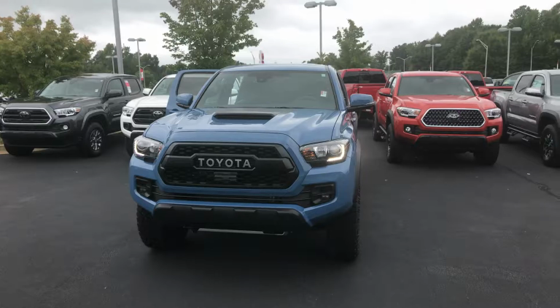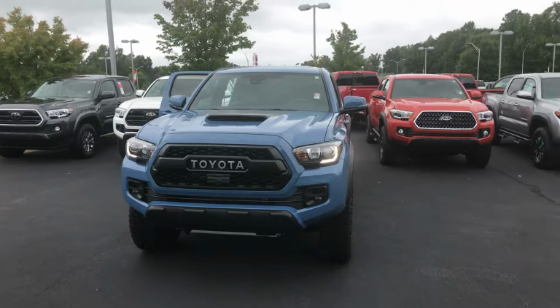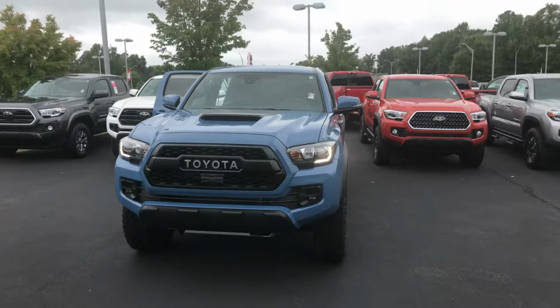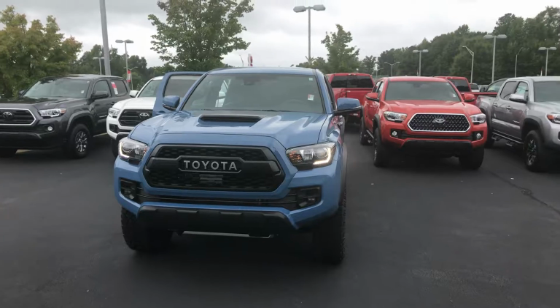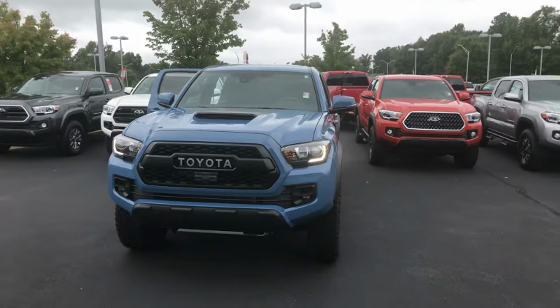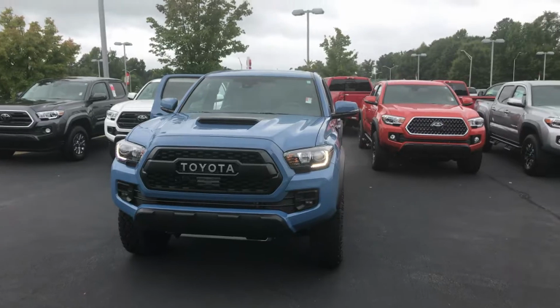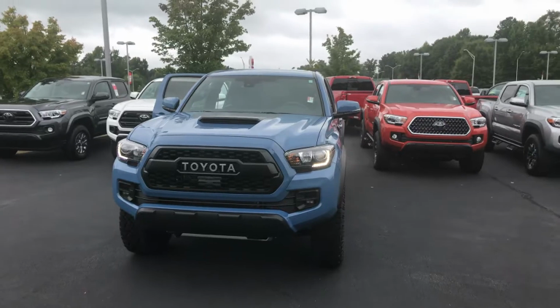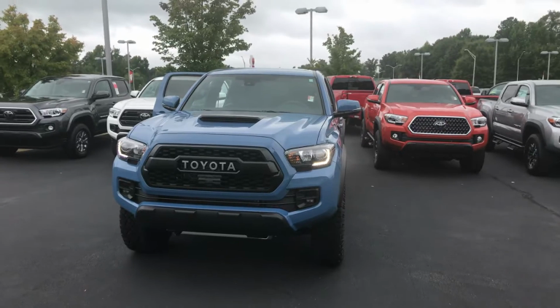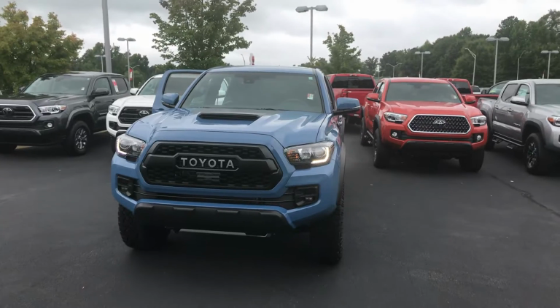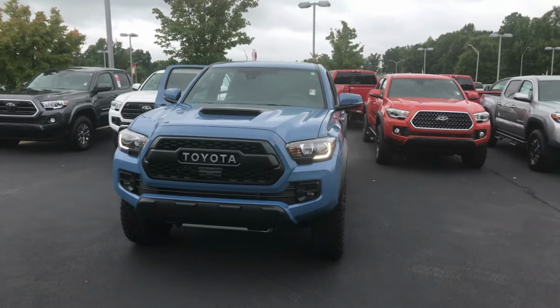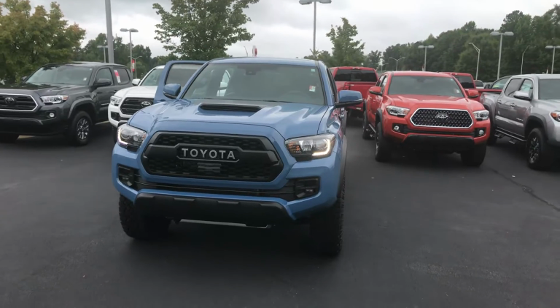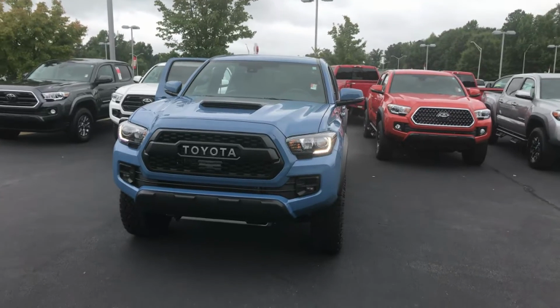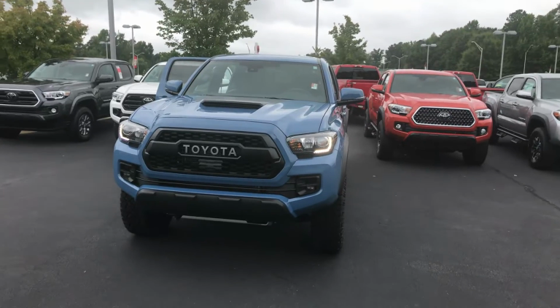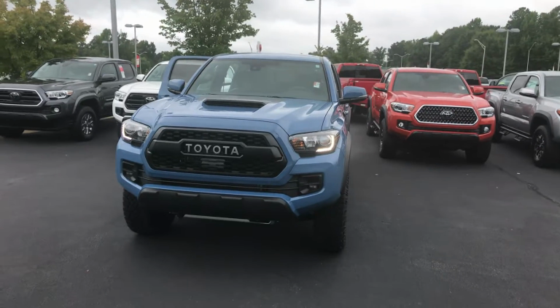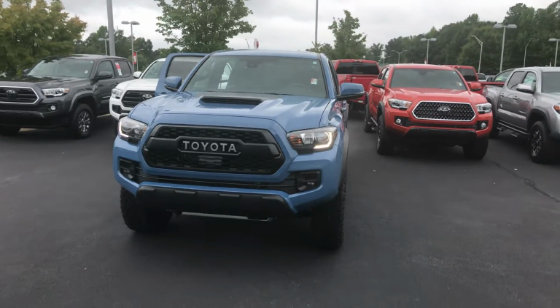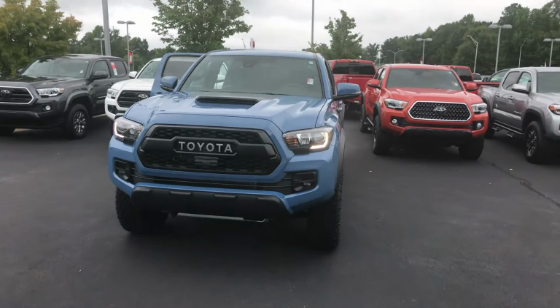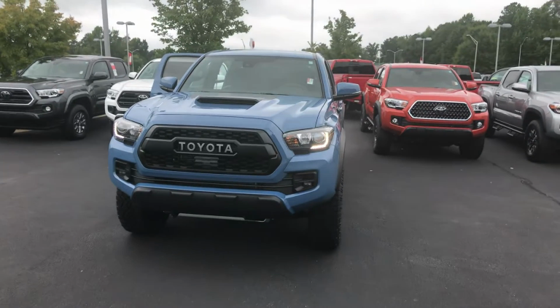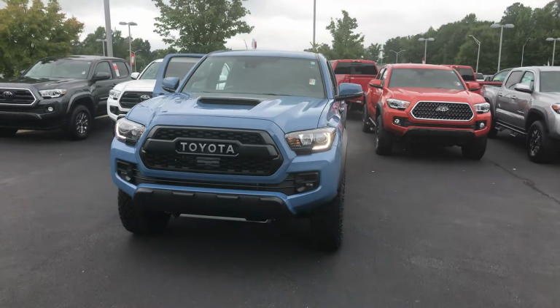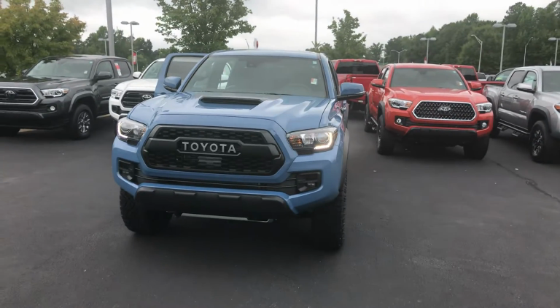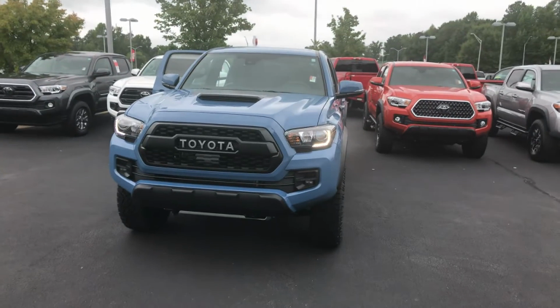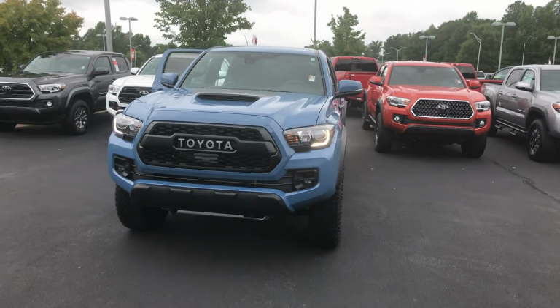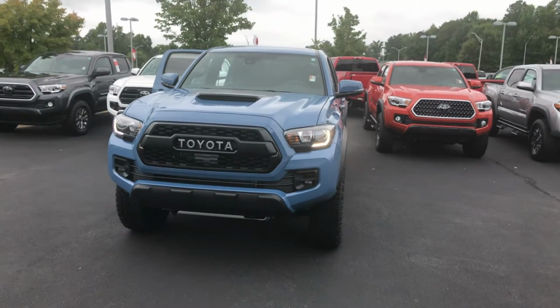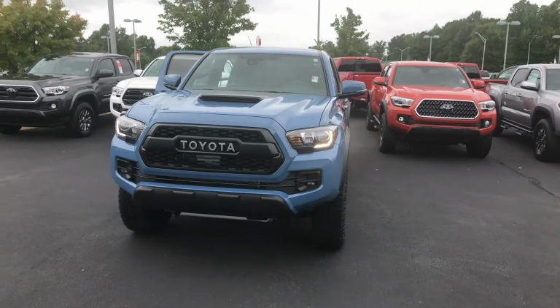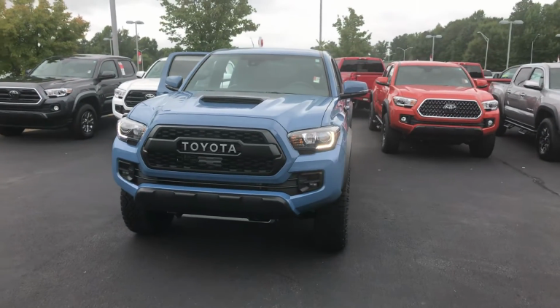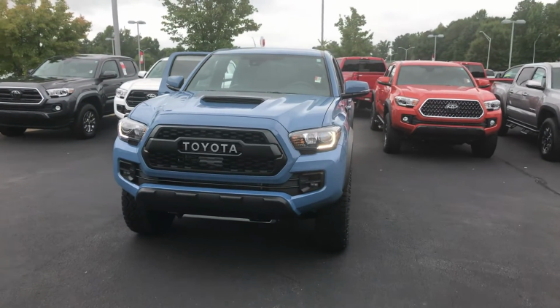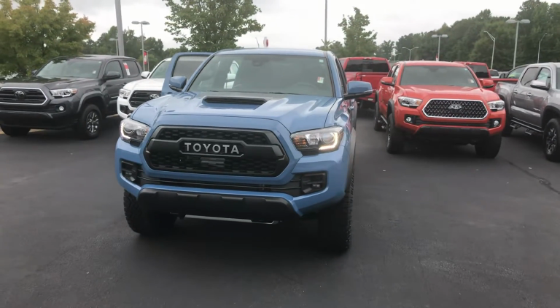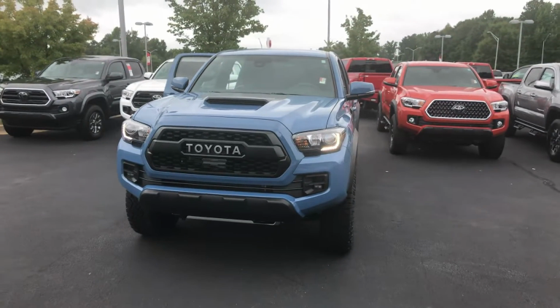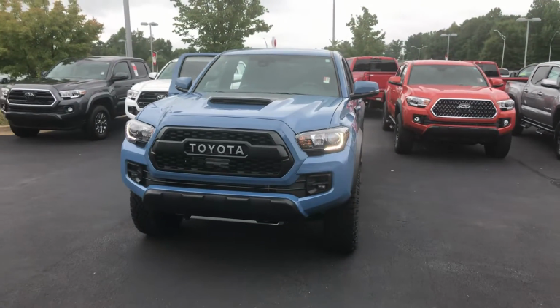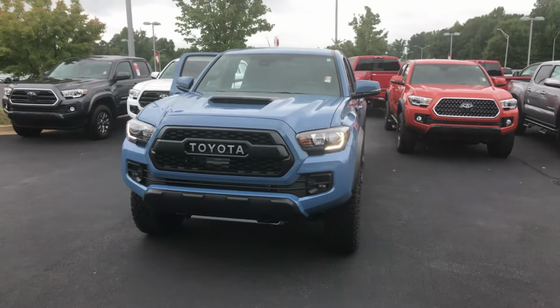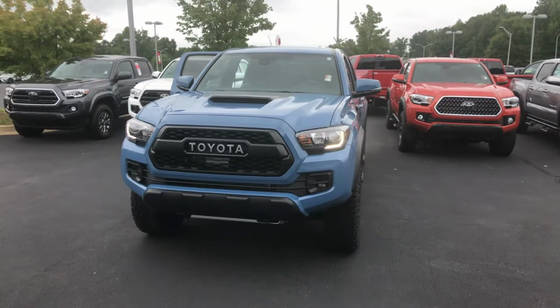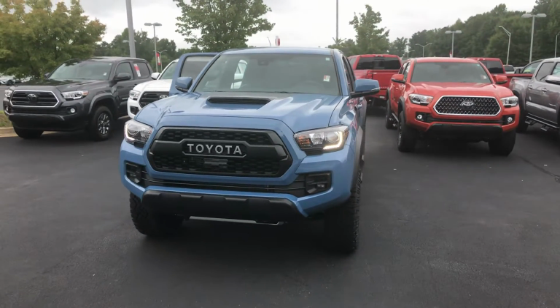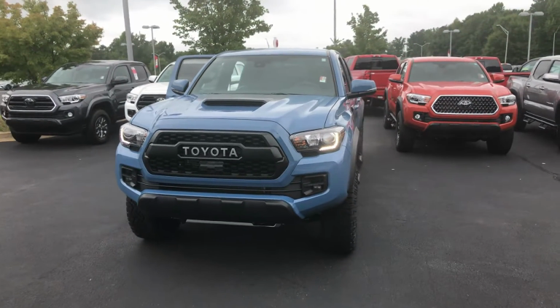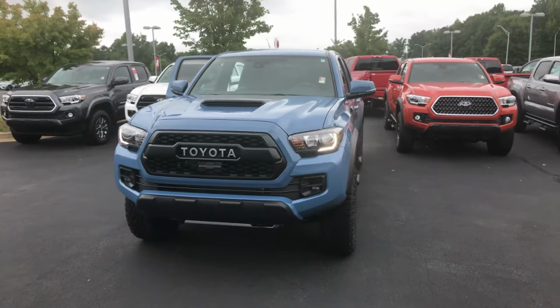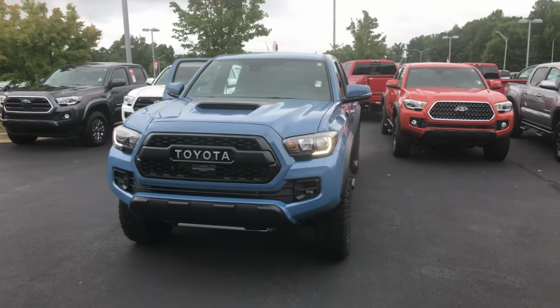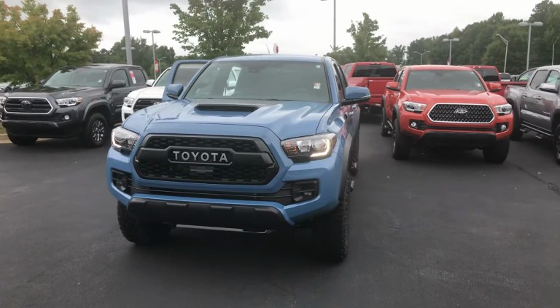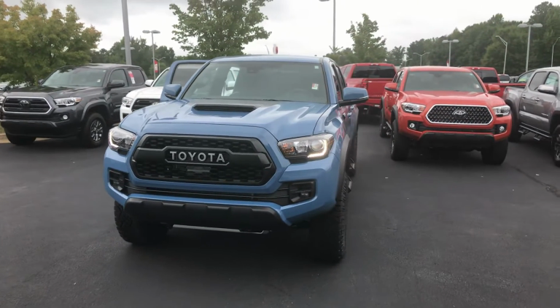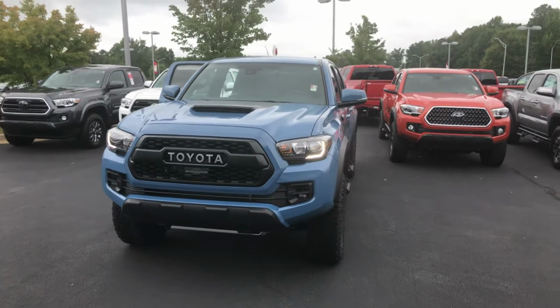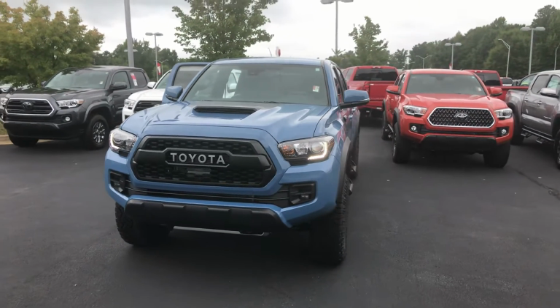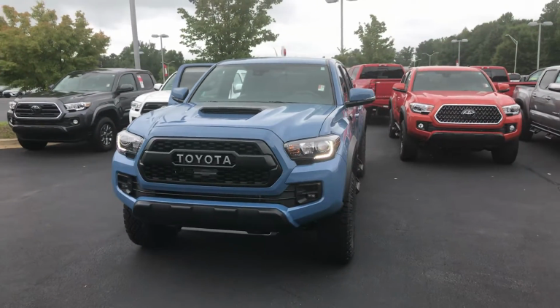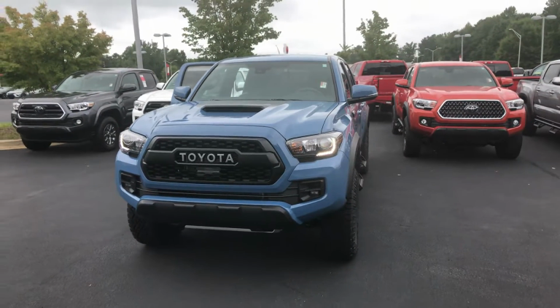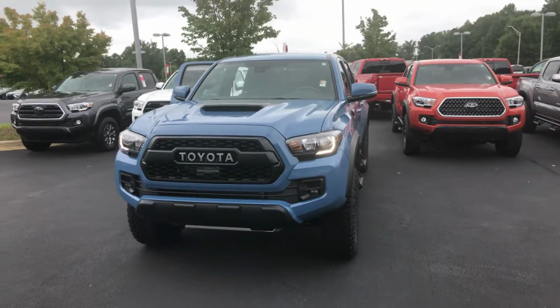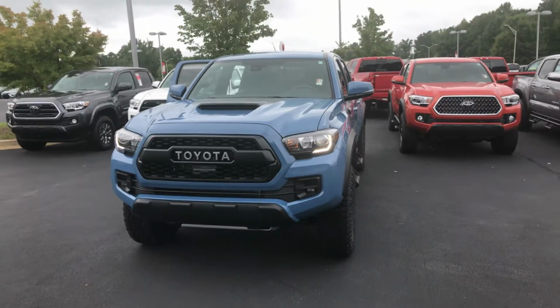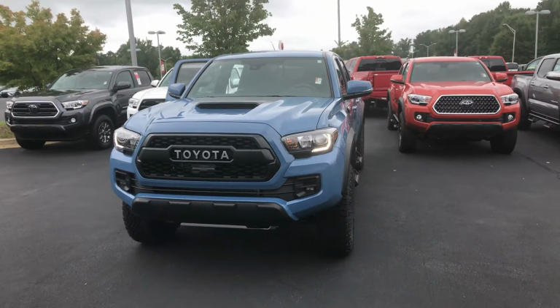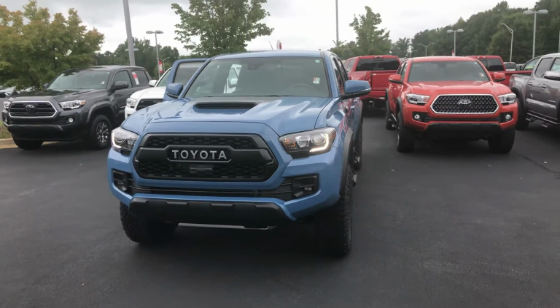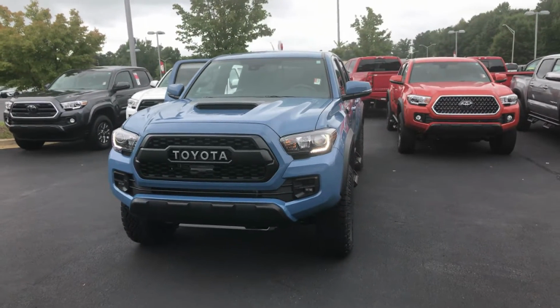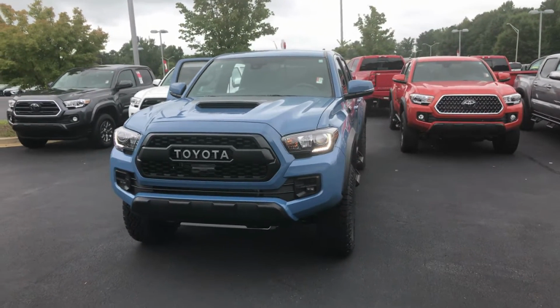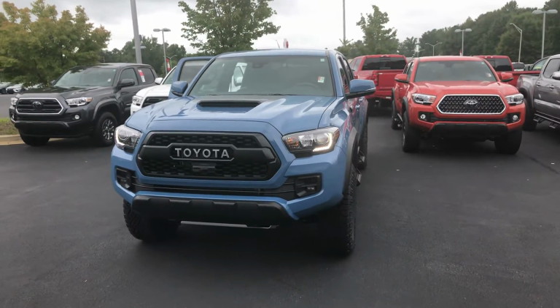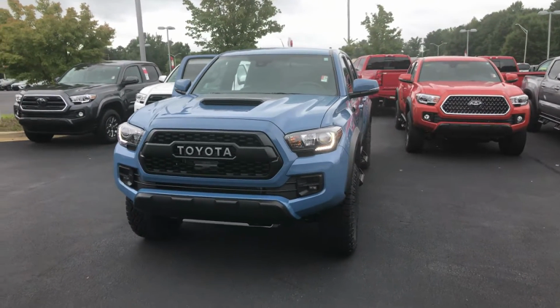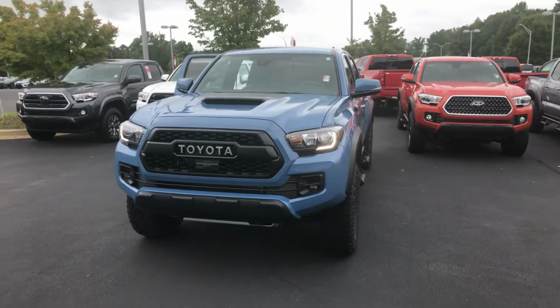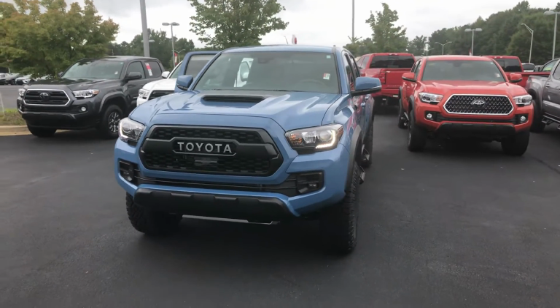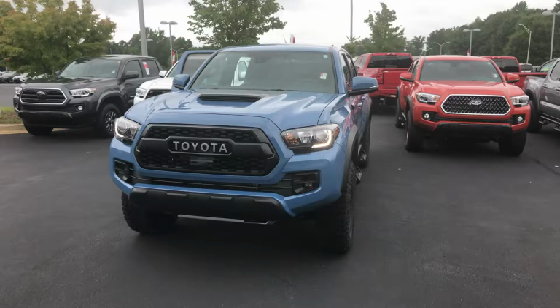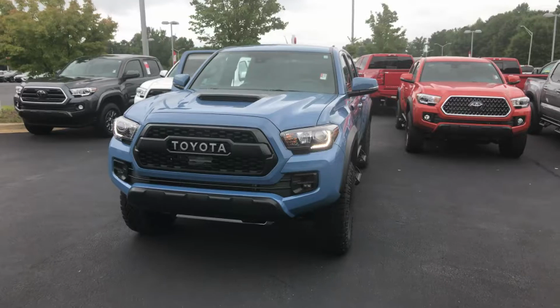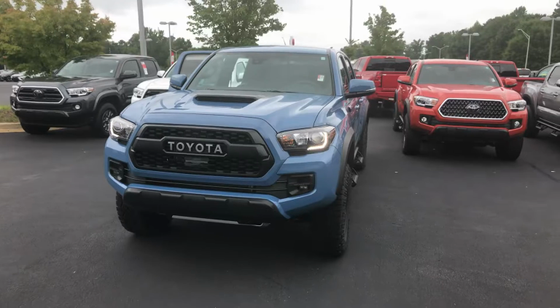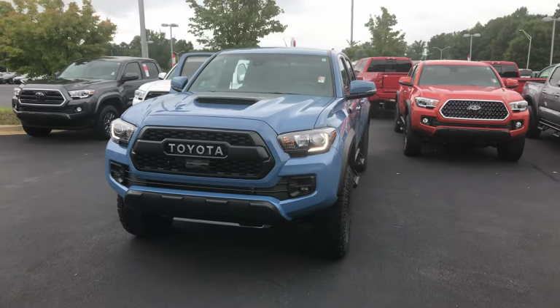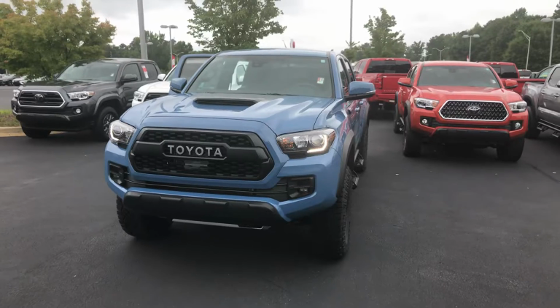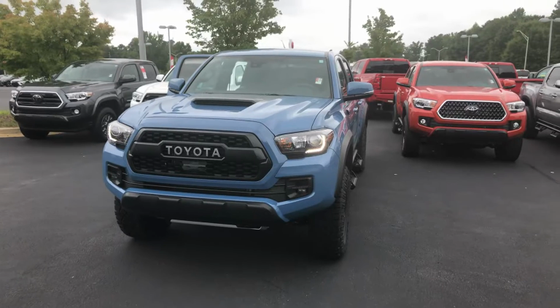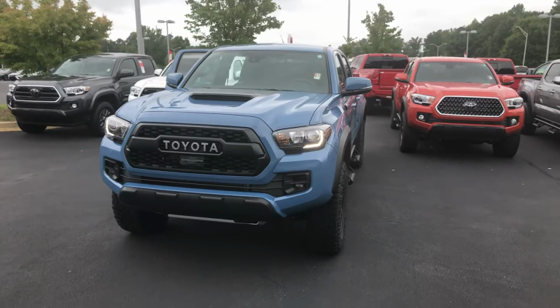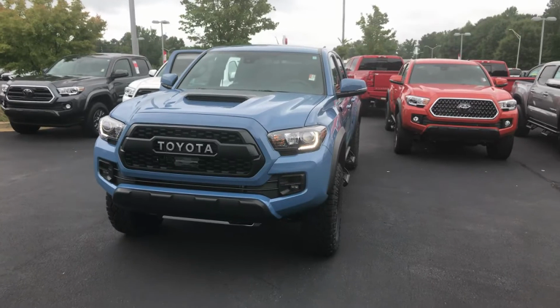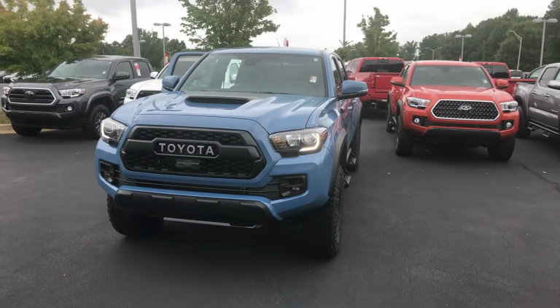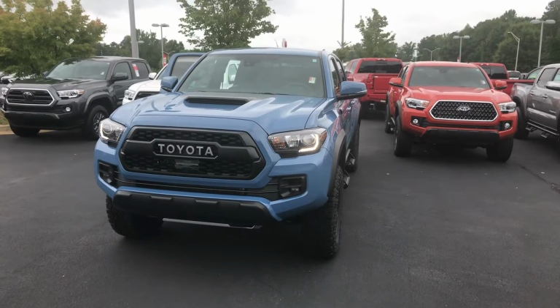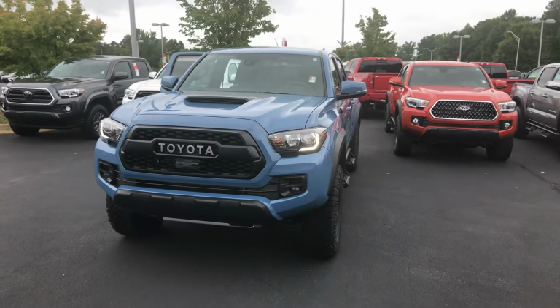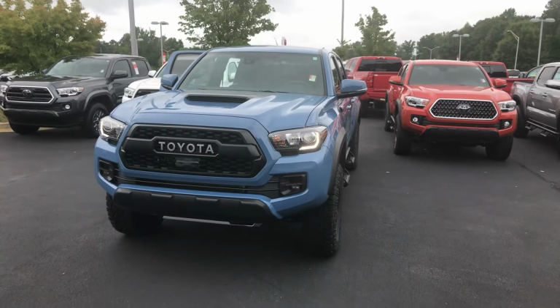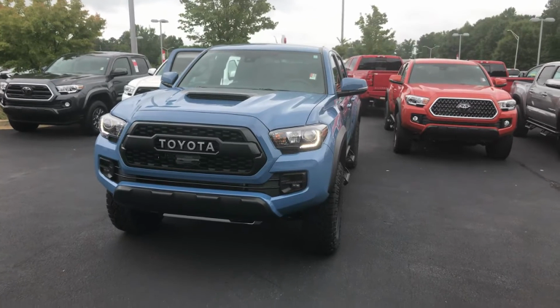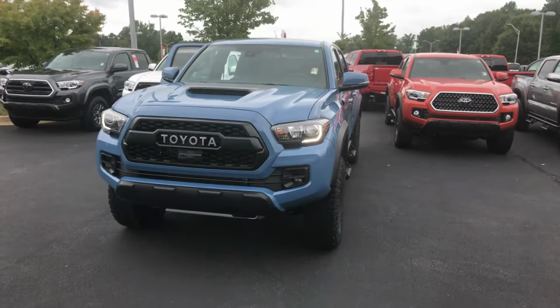Hey, it's Wanda here at LaGrange Toyota doing a short overview of the 2018 Toyota Tacoma. This is a TRD Pro.